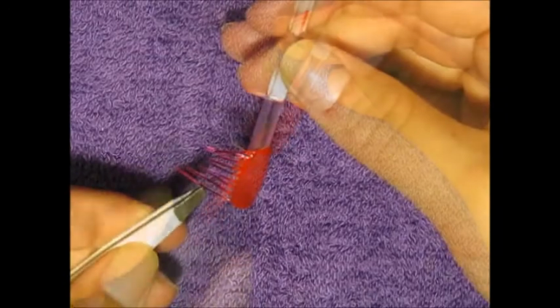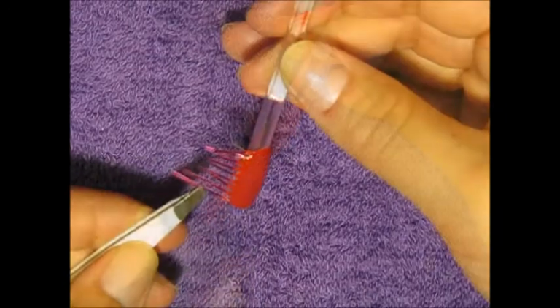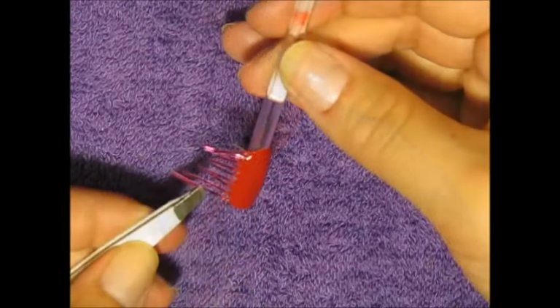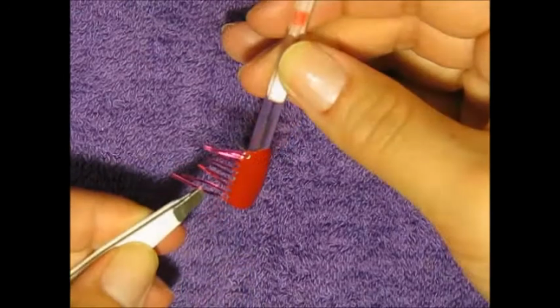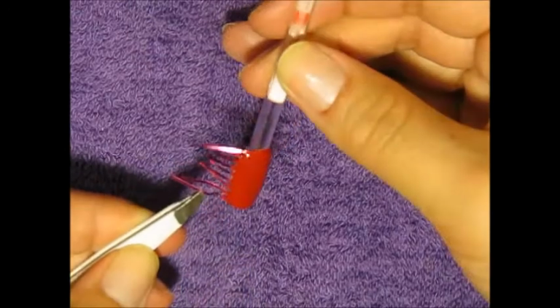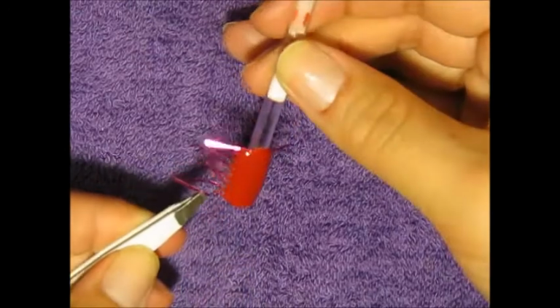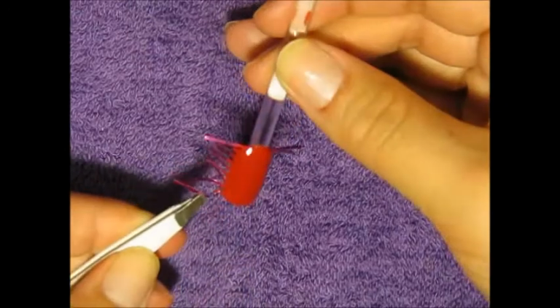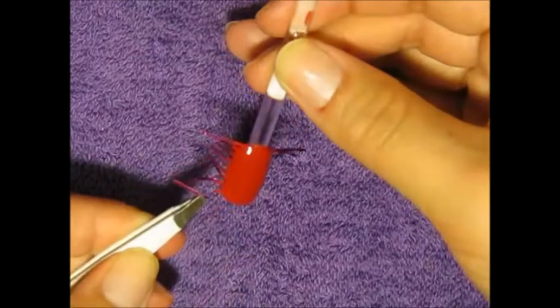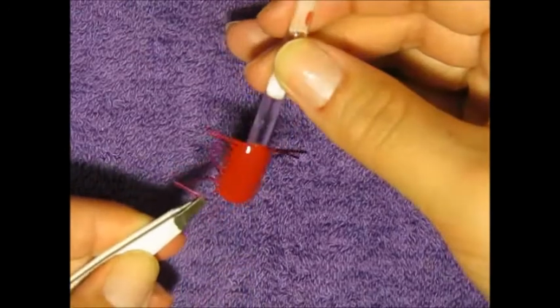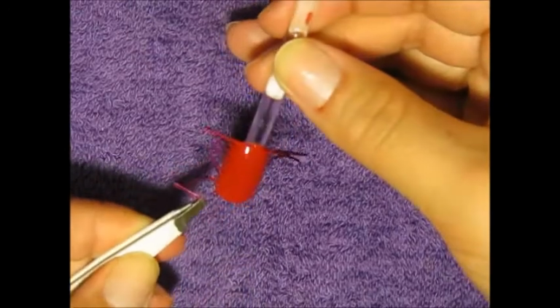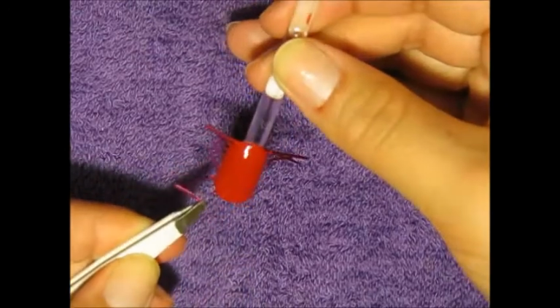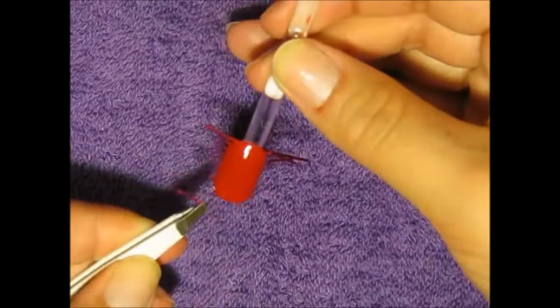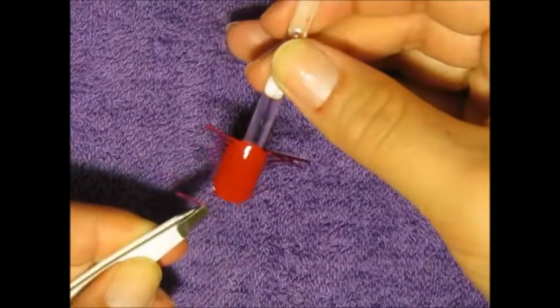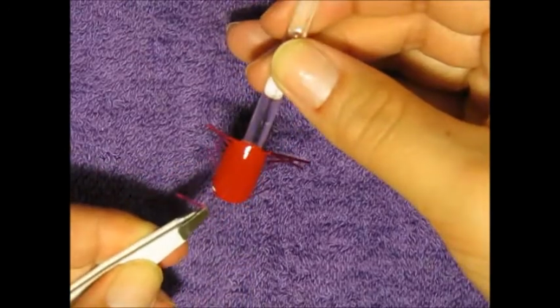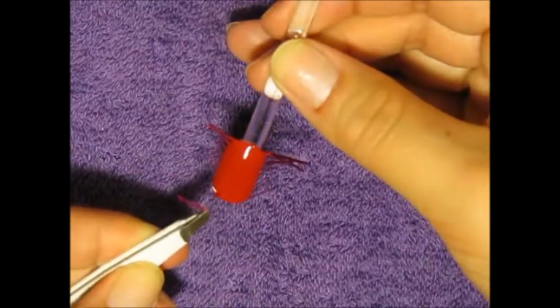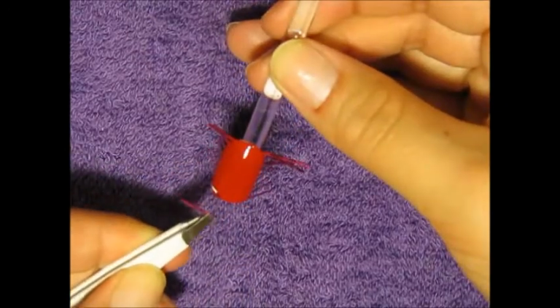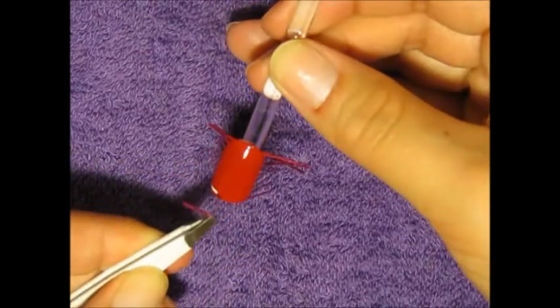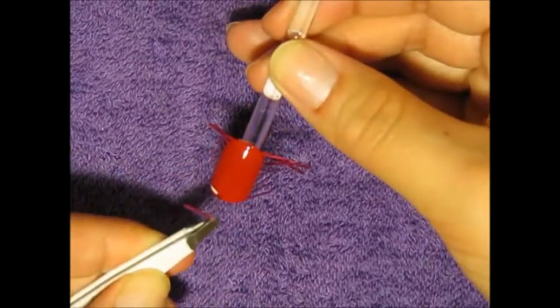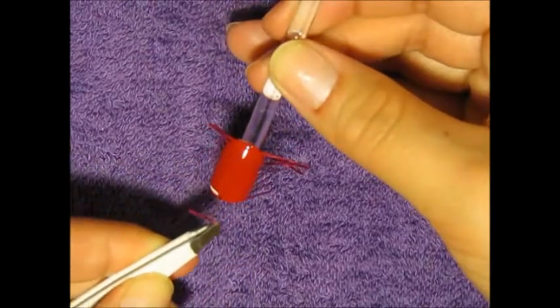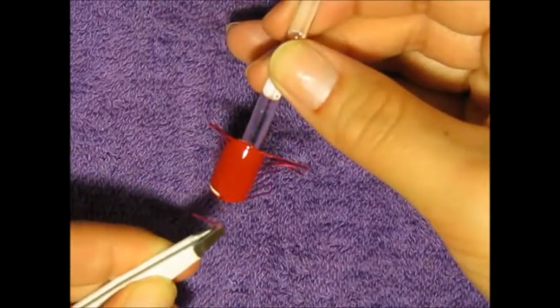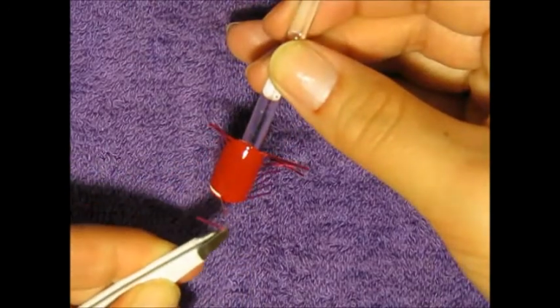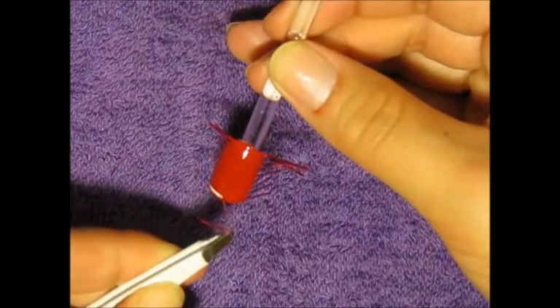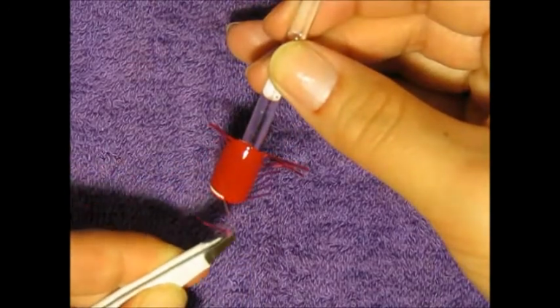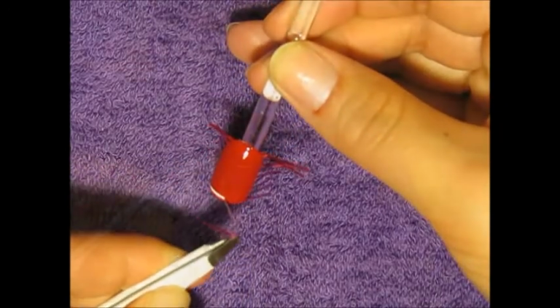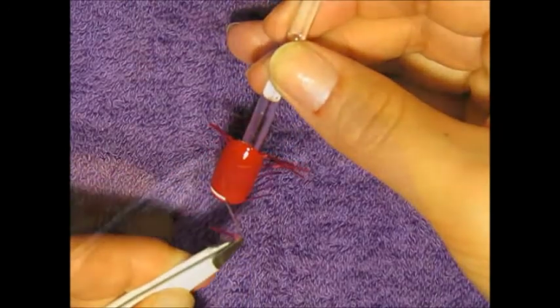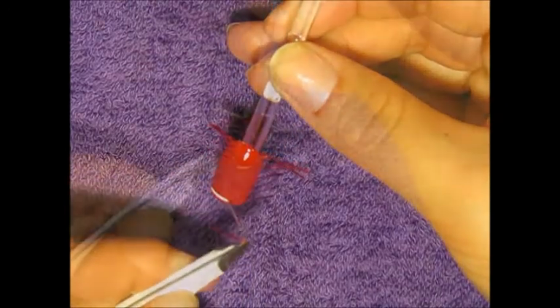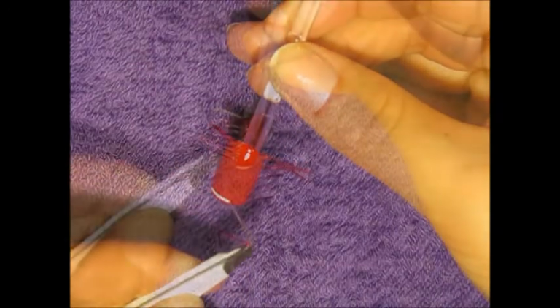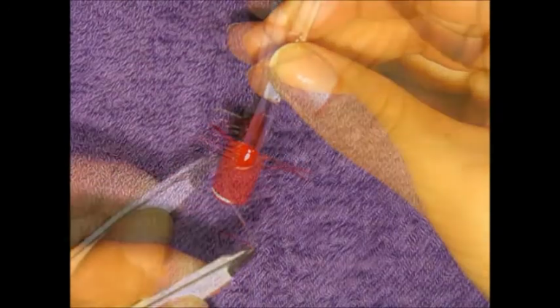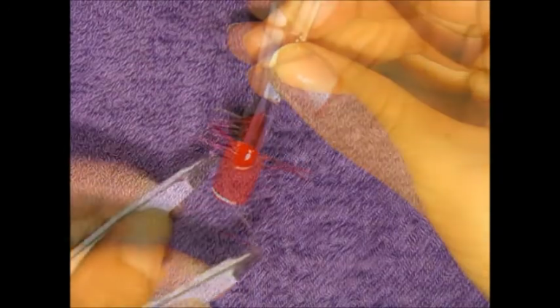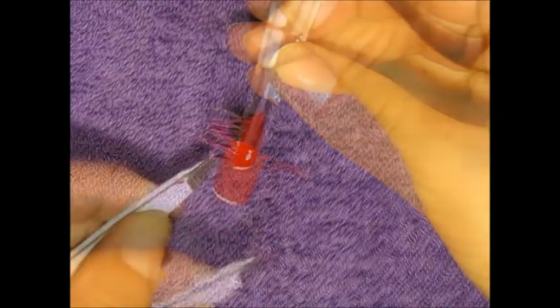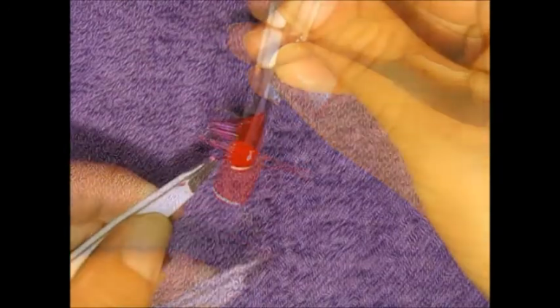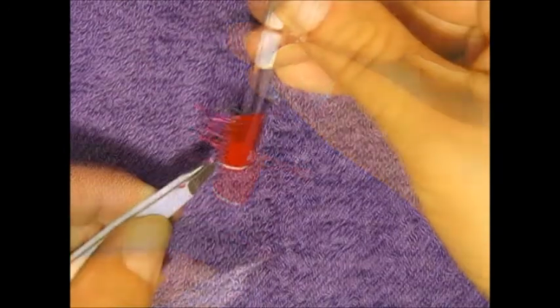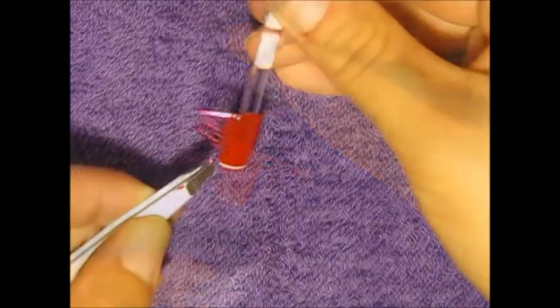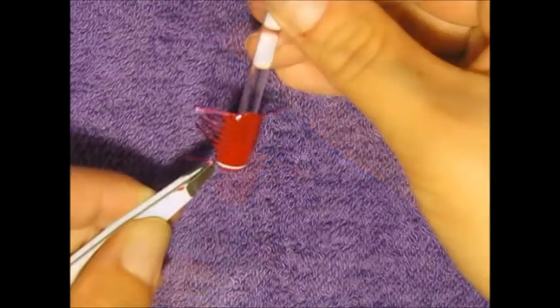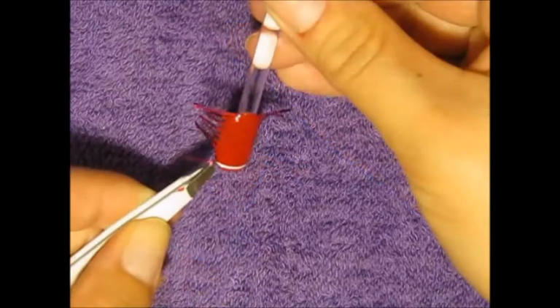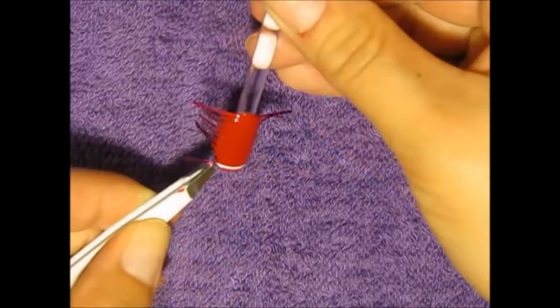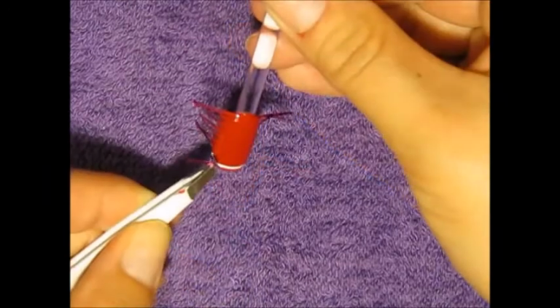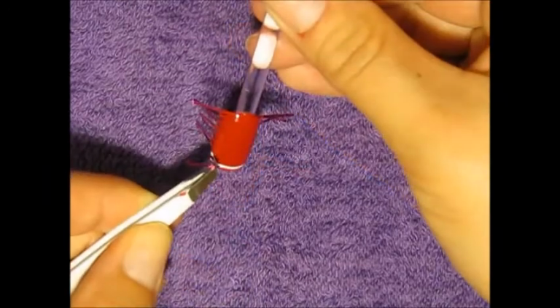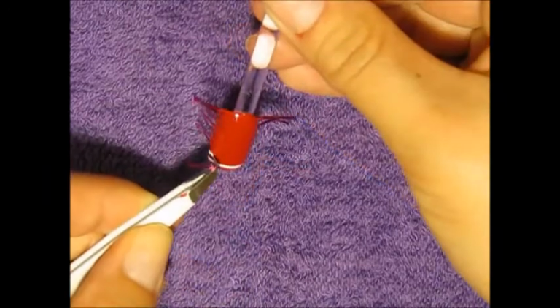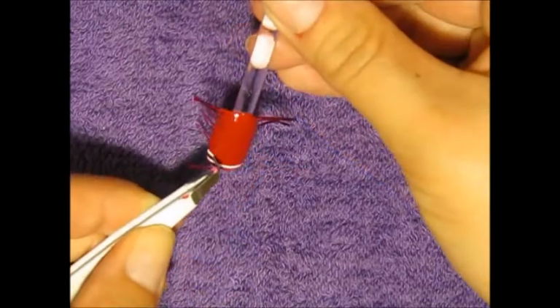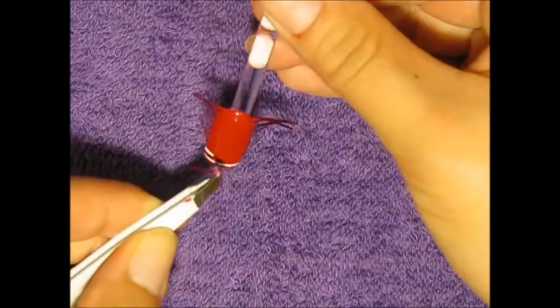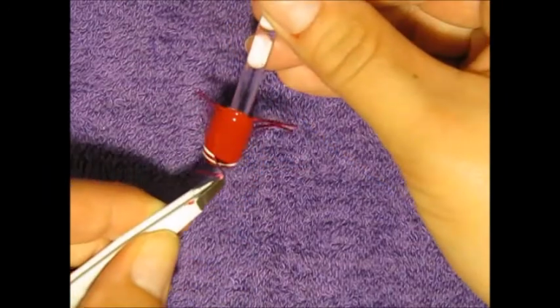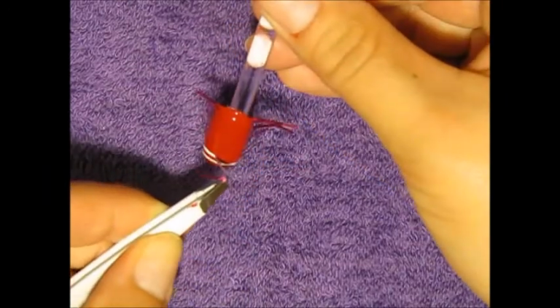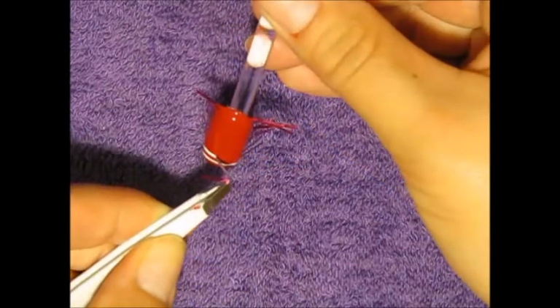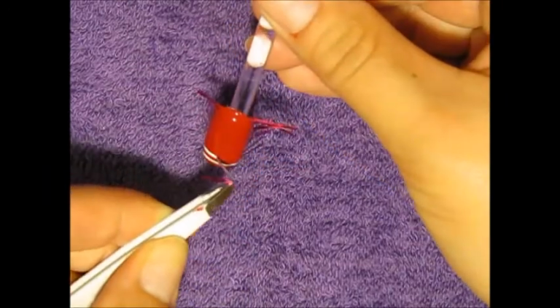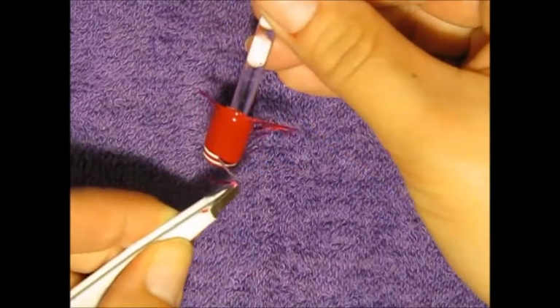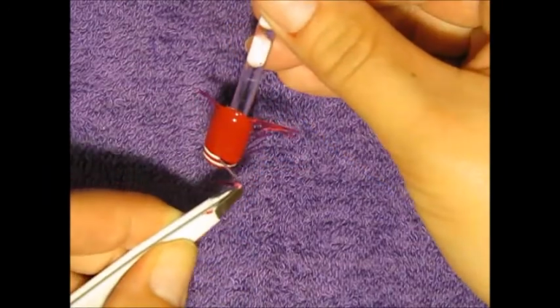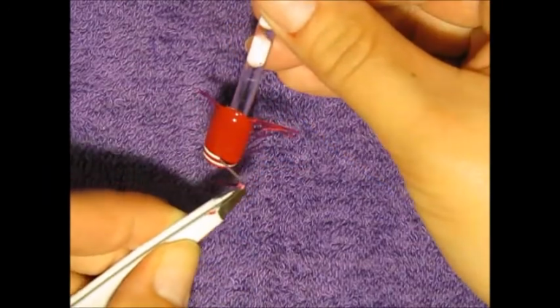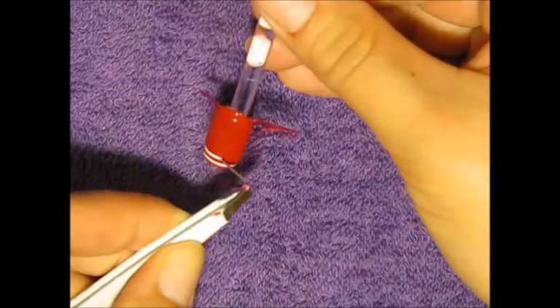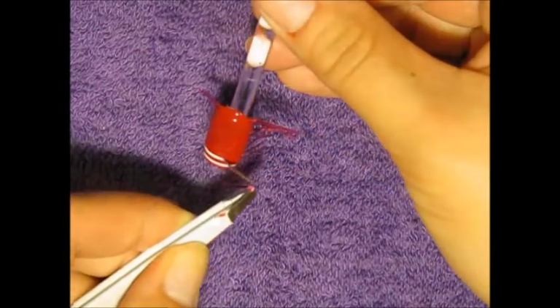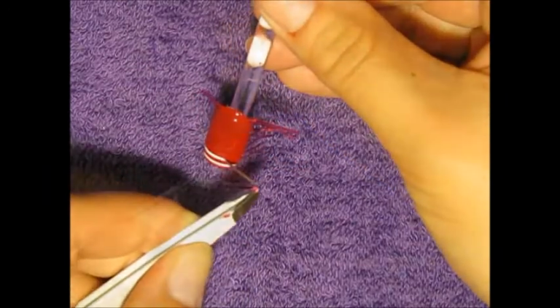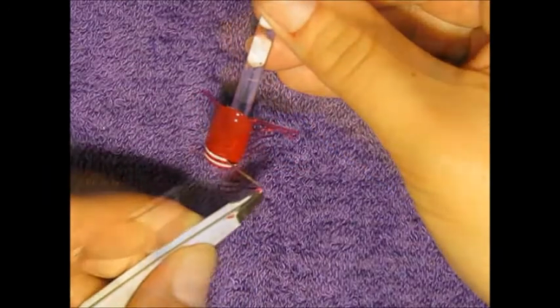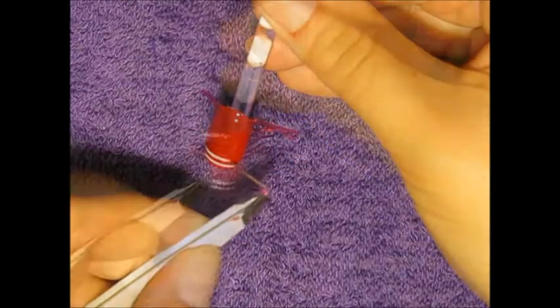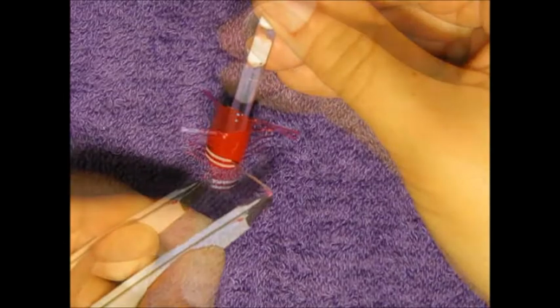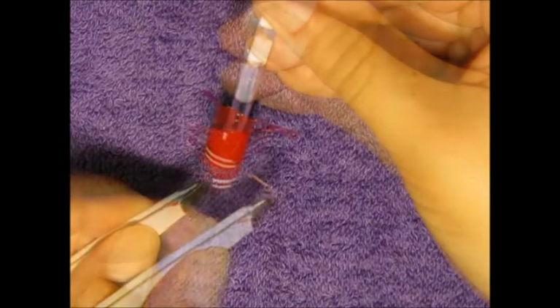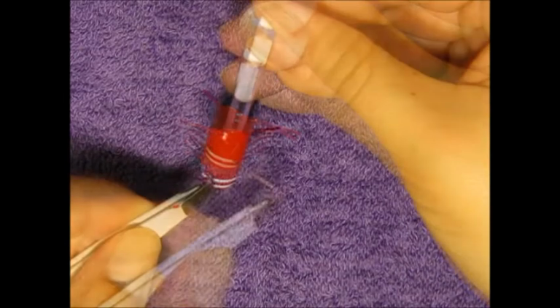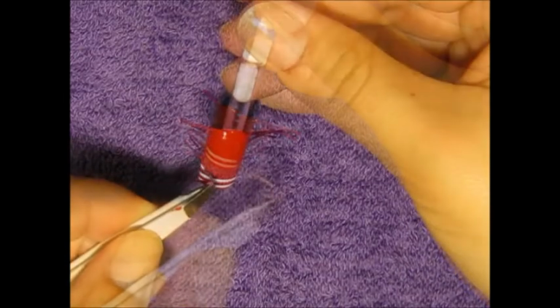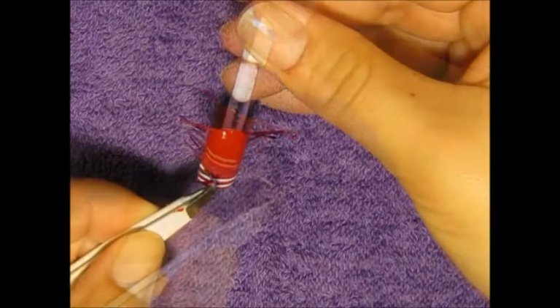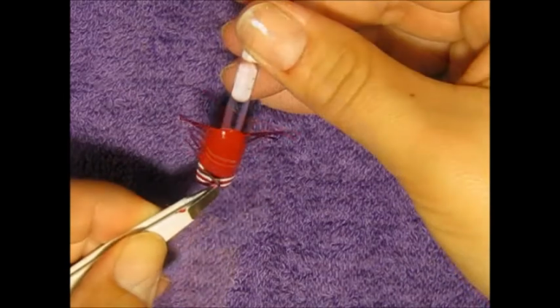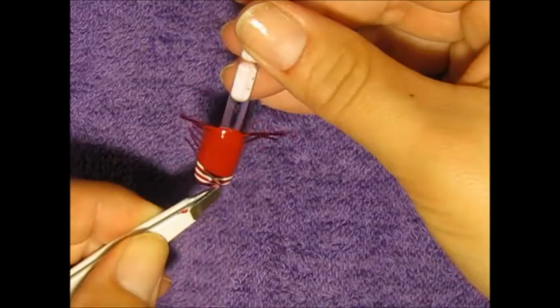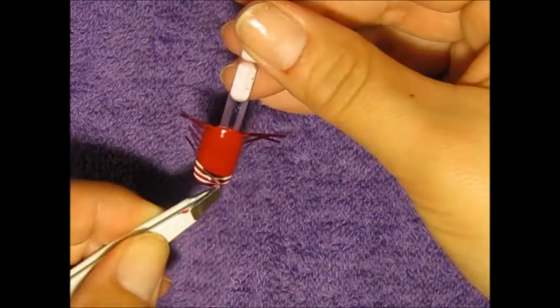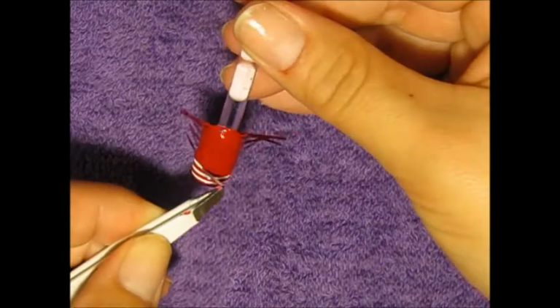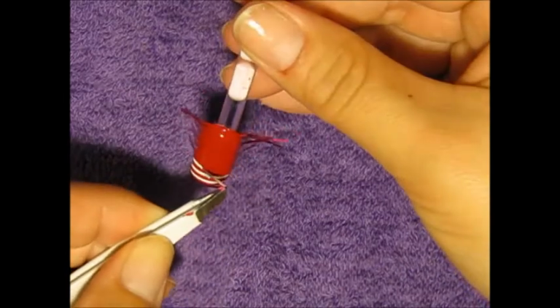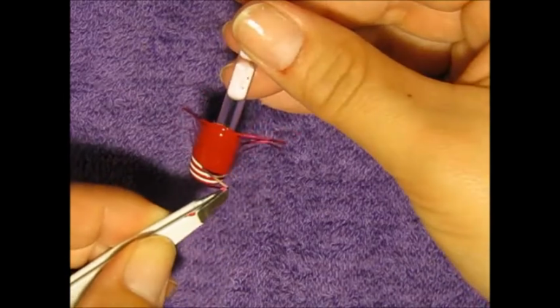Then start taking off the tape, and you're going to want to do this right away because if it dries it could ruin your design.